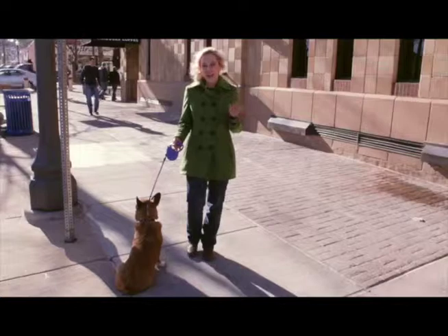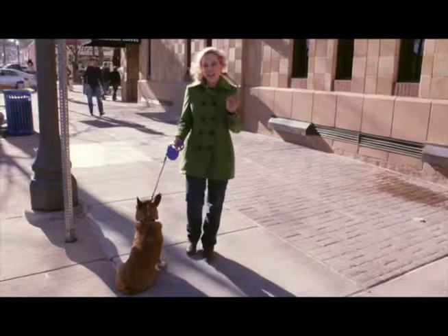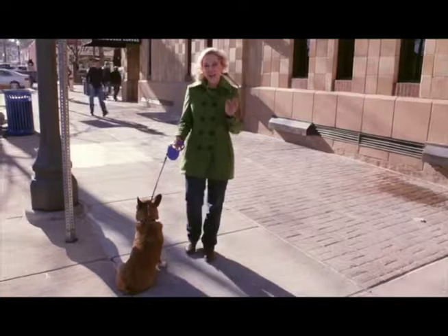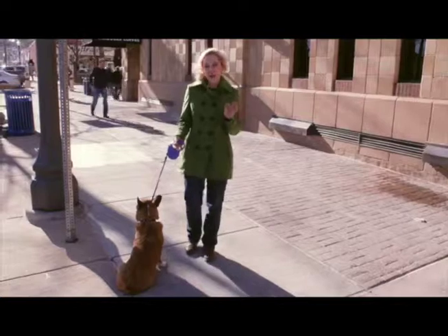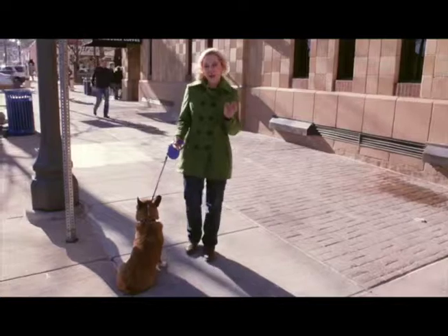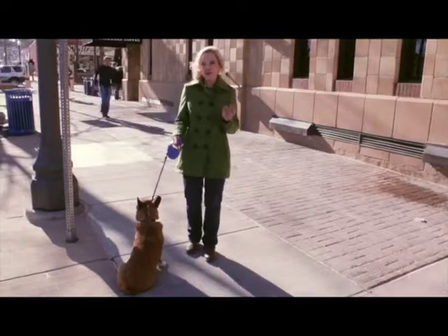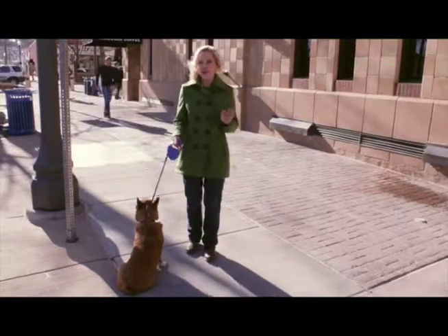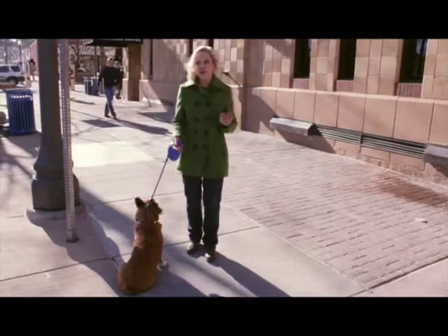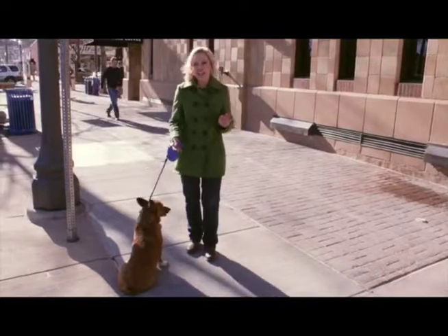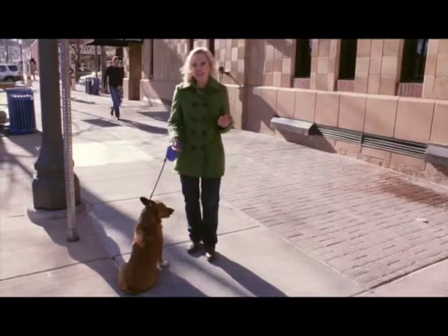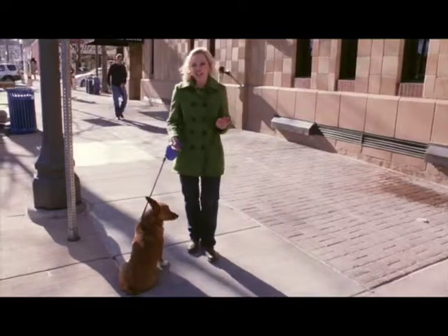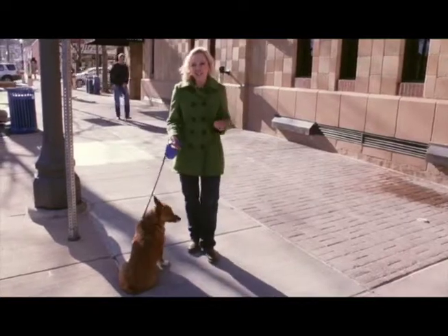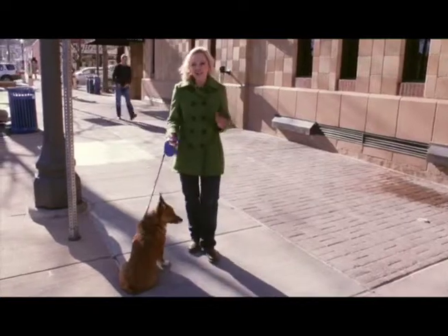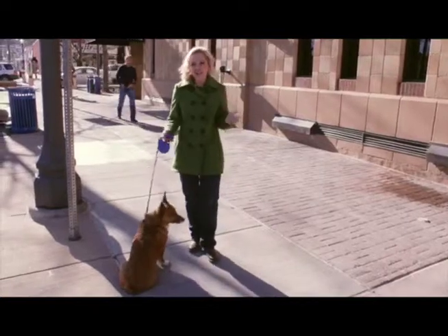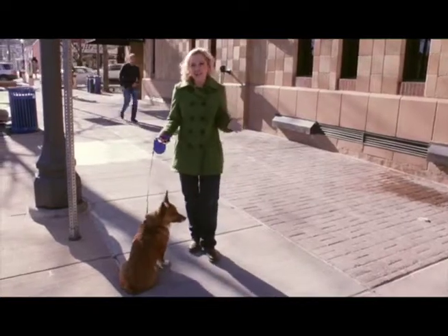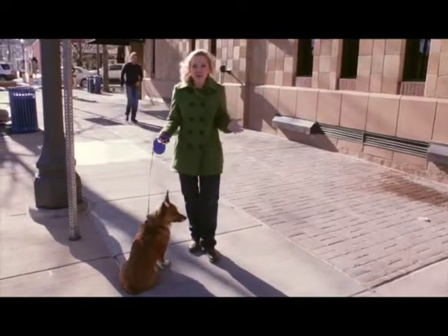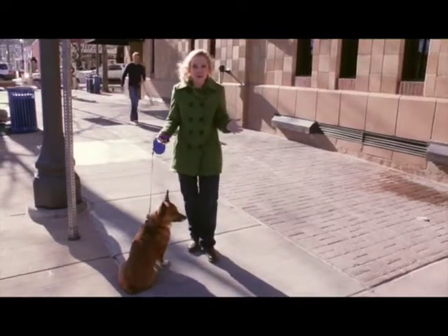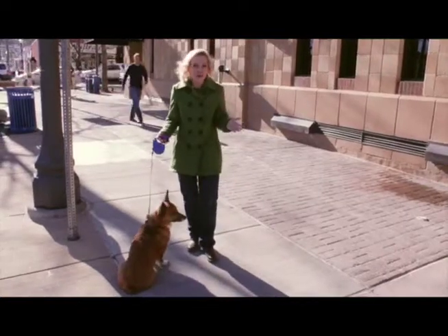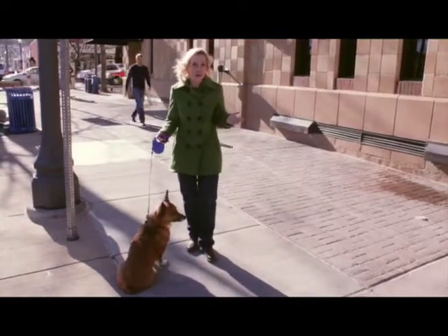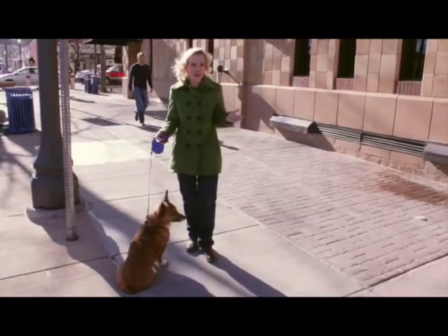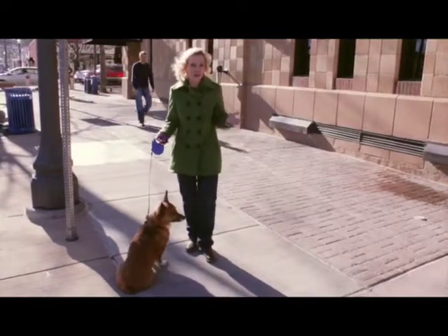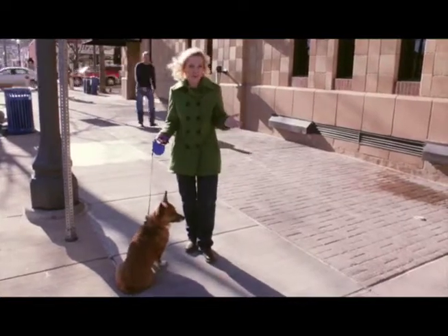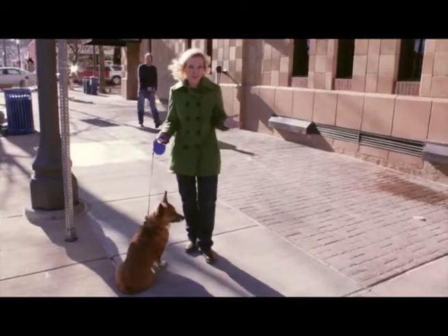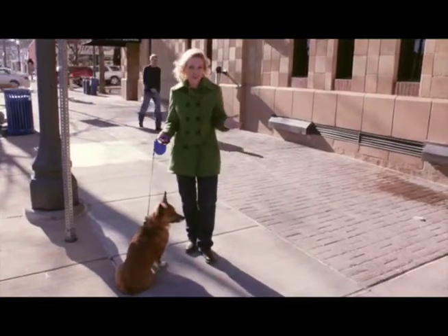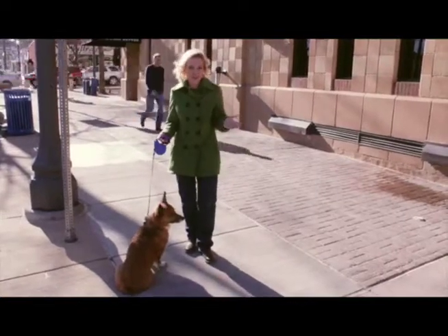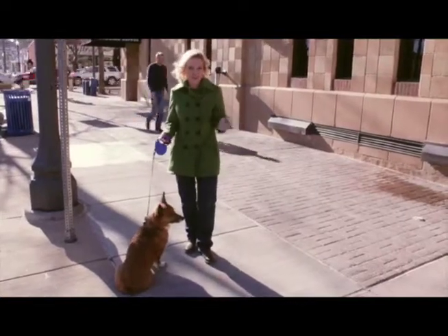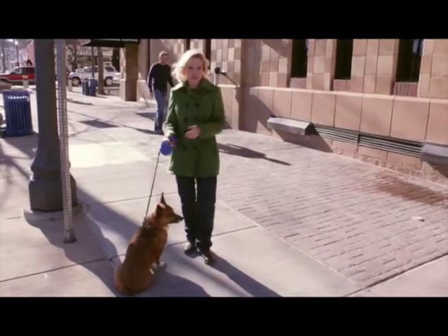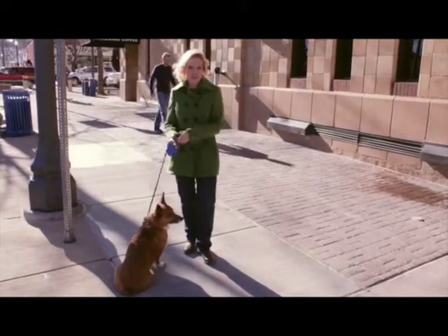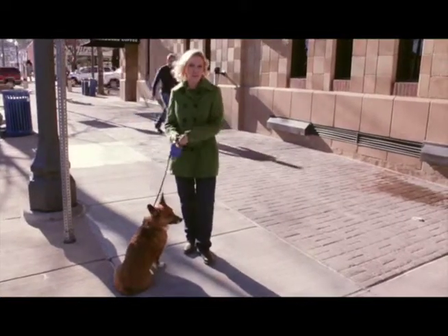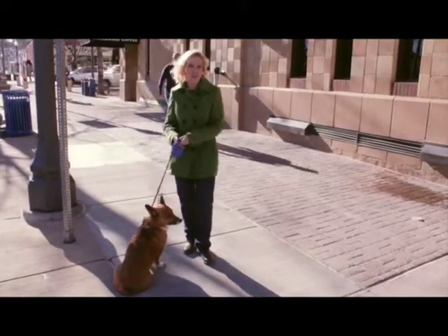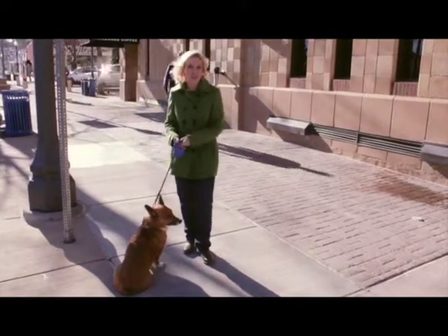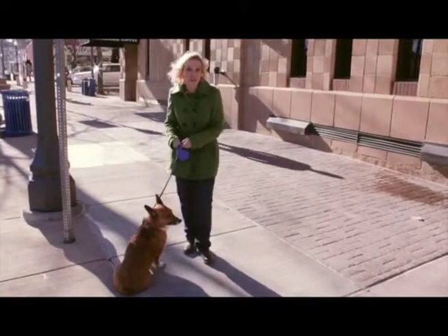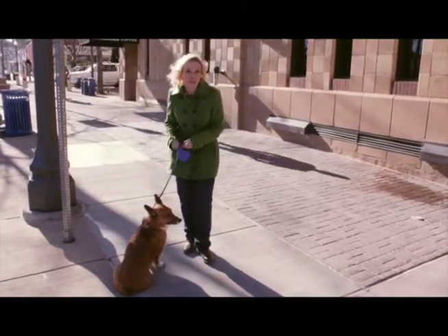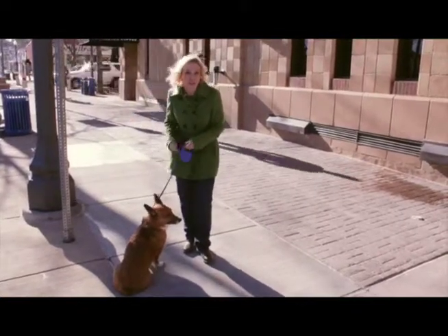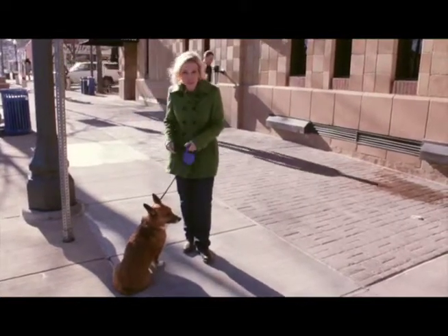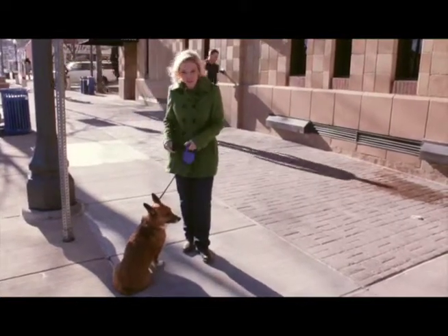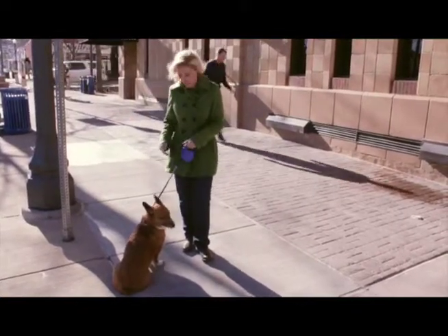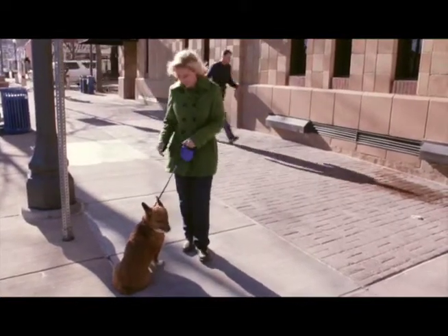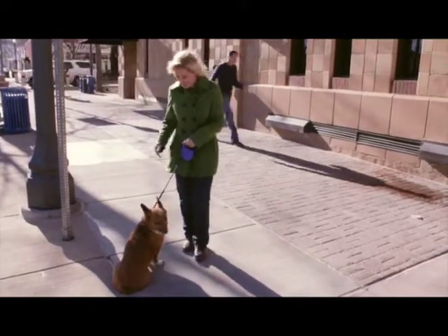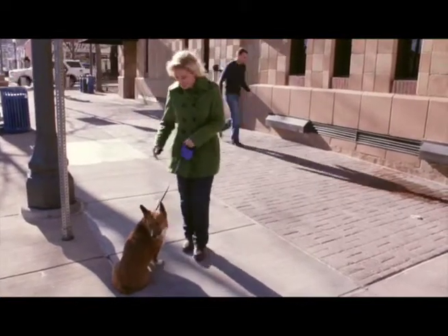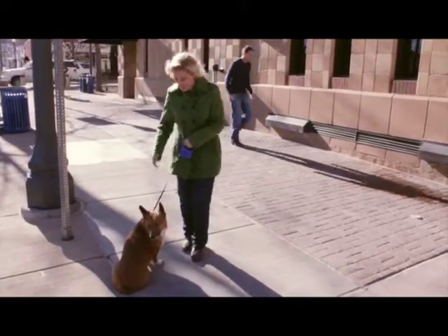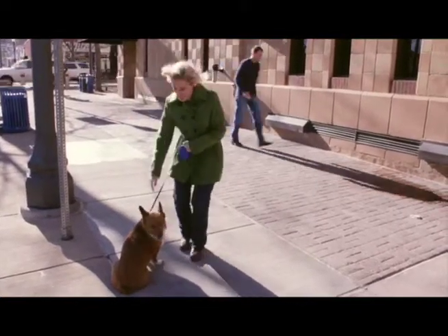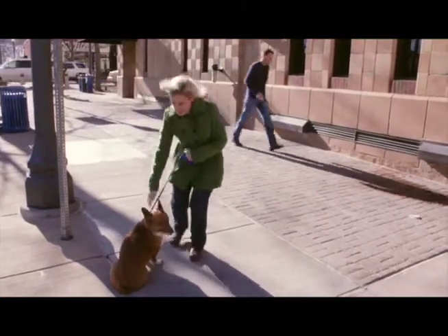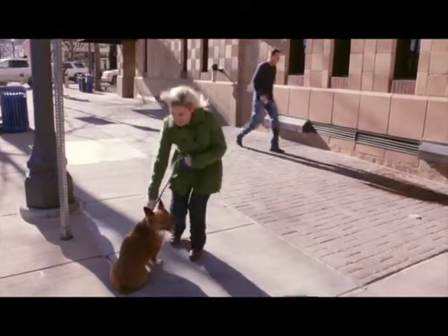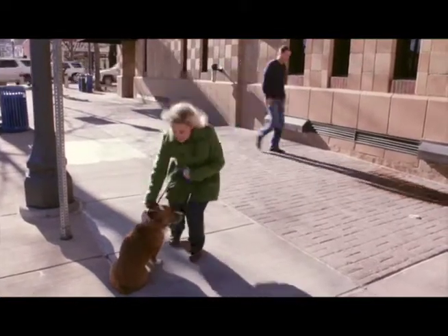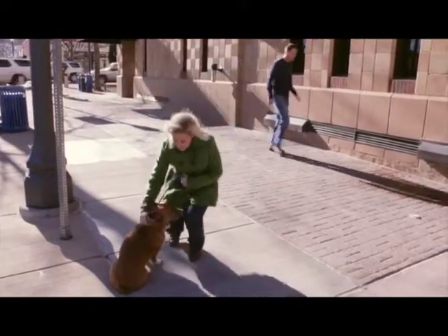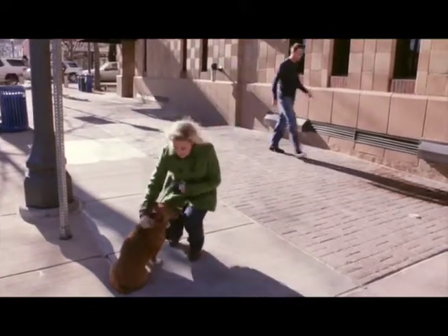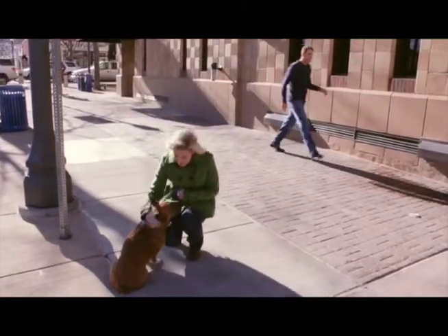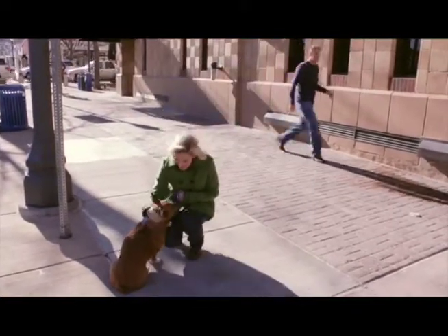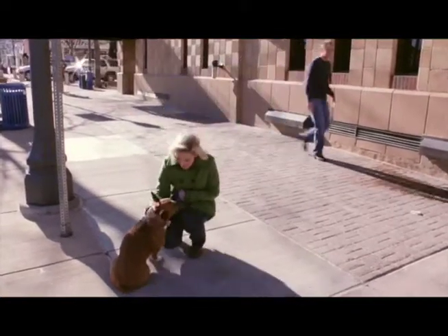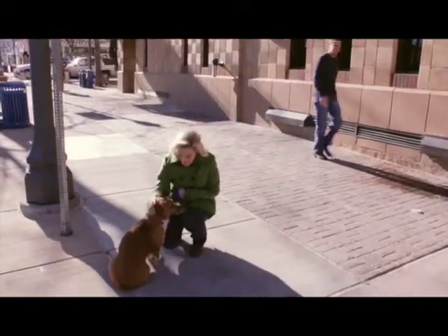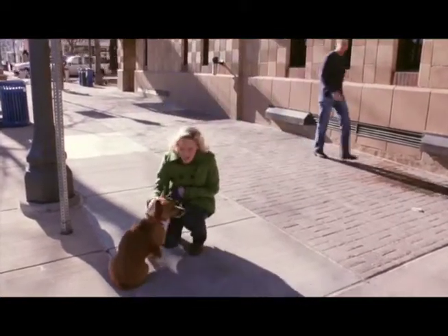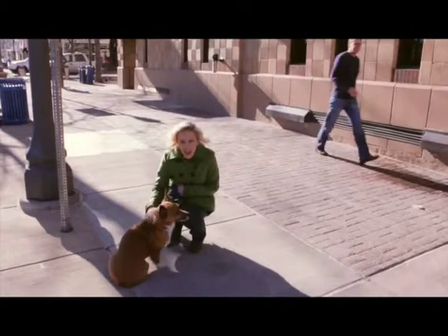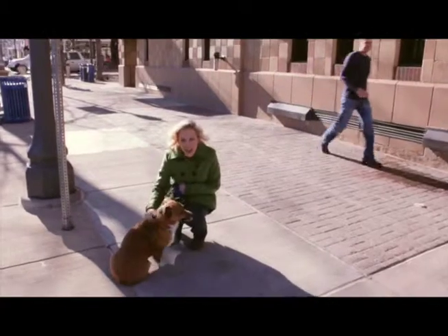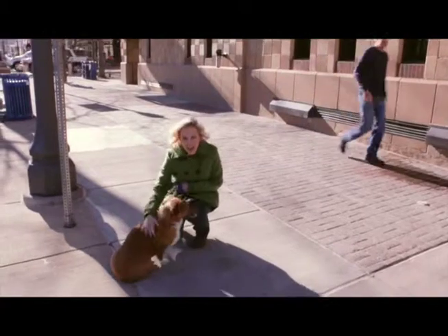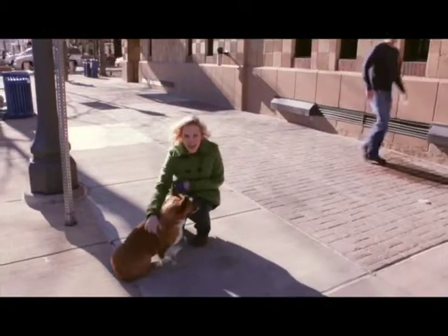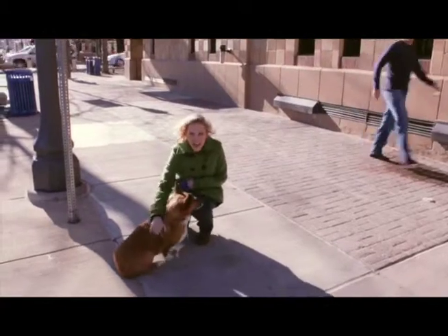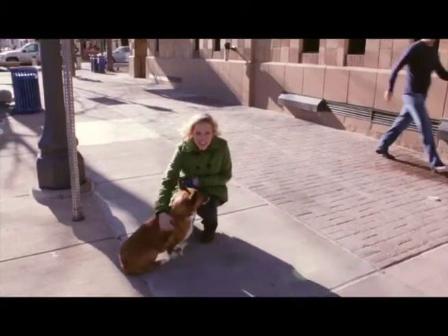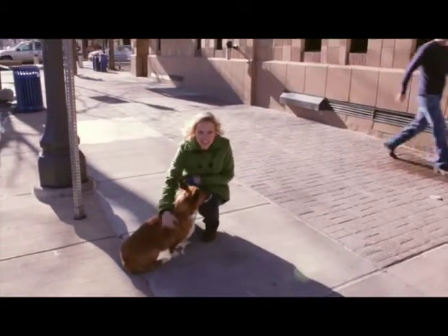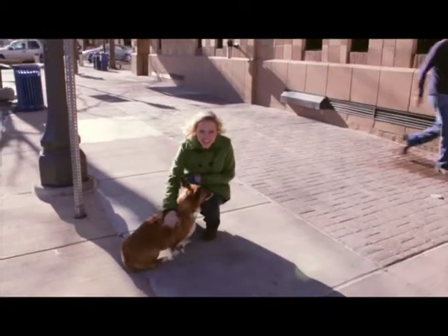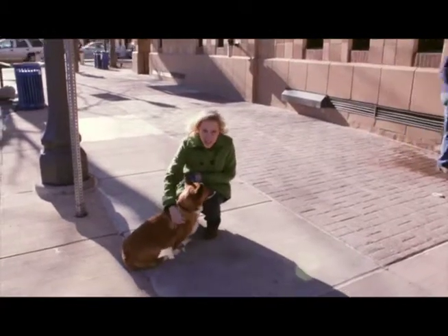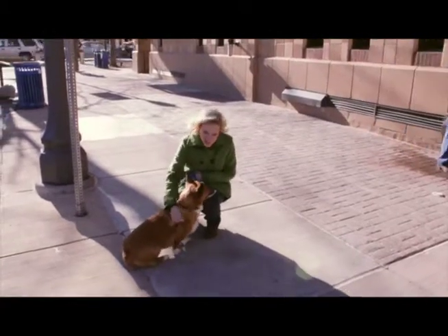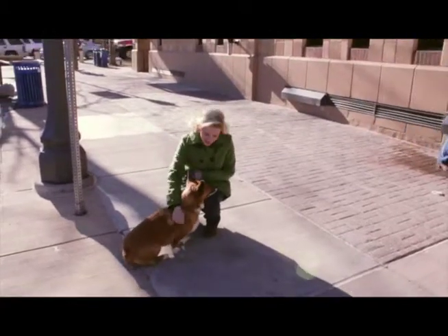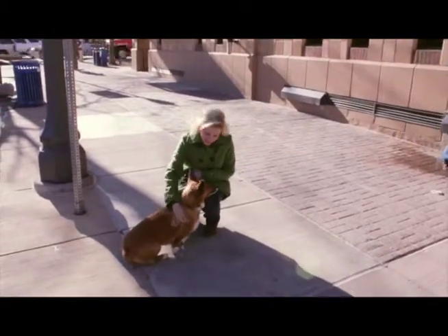When we go on vacation, of course we want our furry friends to be a part of our special memories. So meet my pal Rocky James.